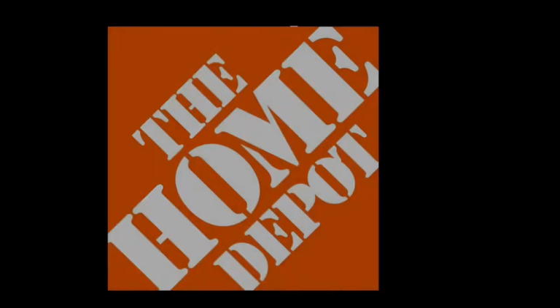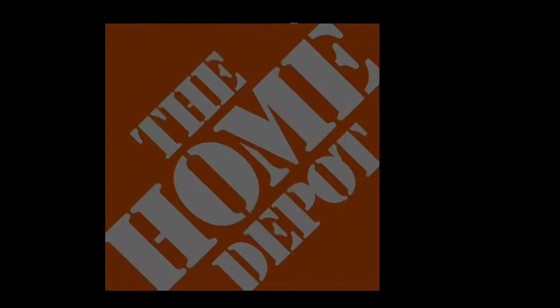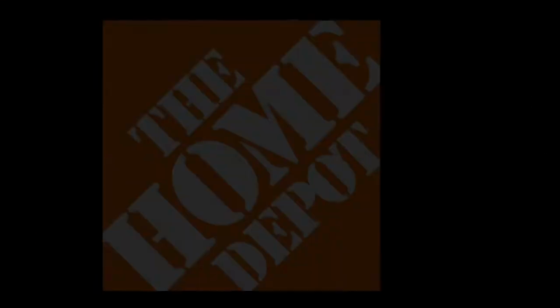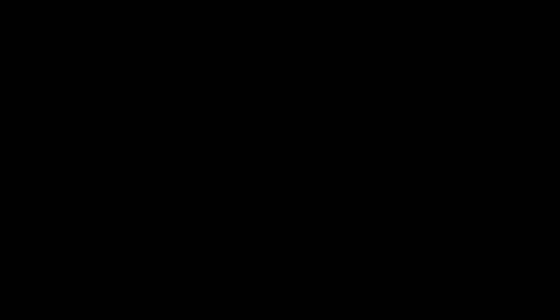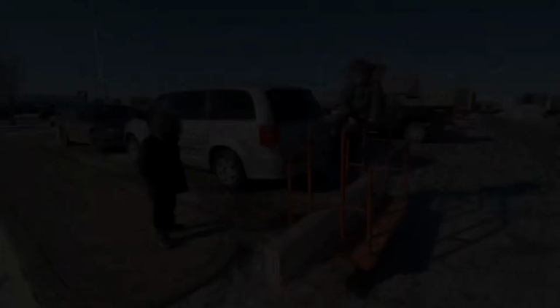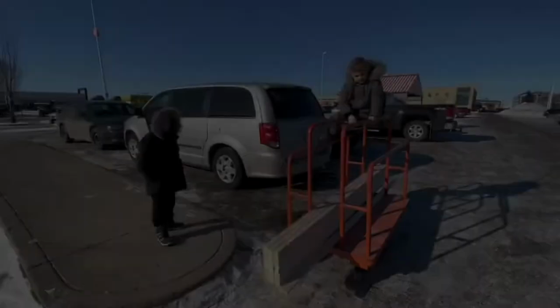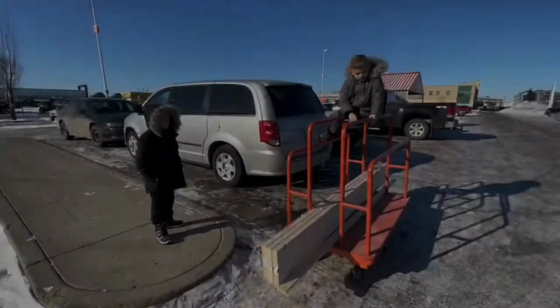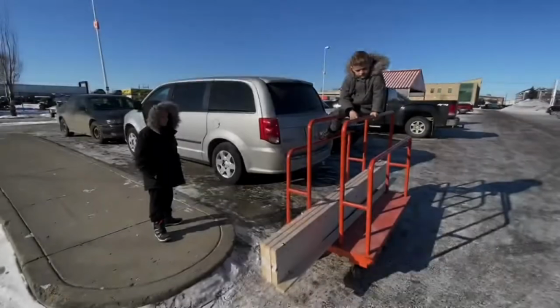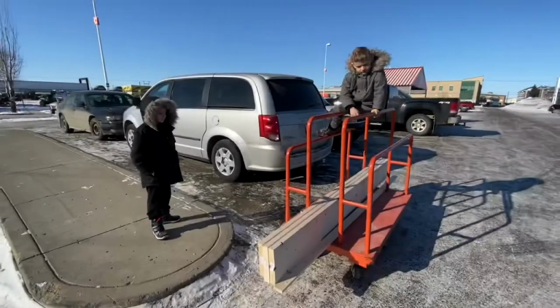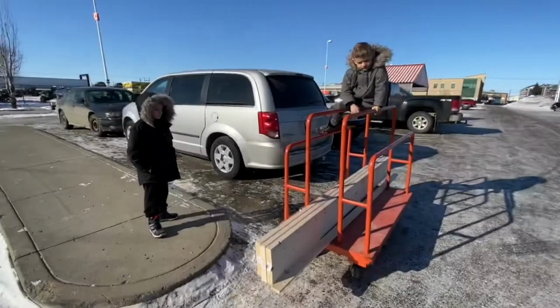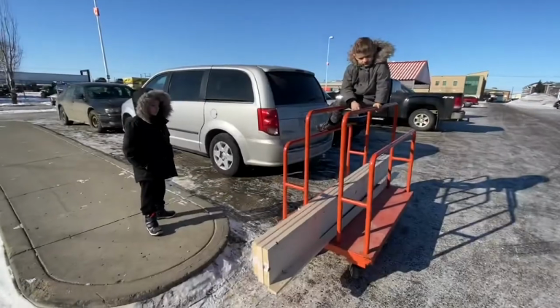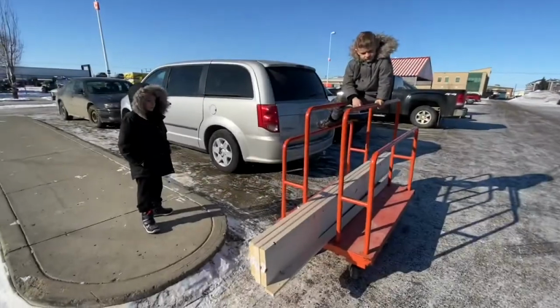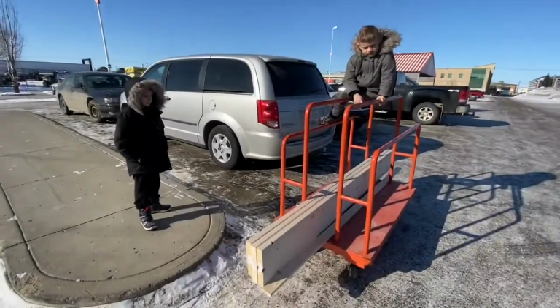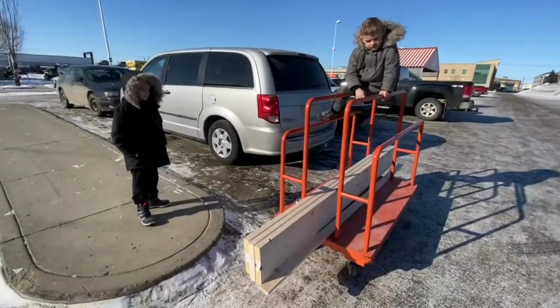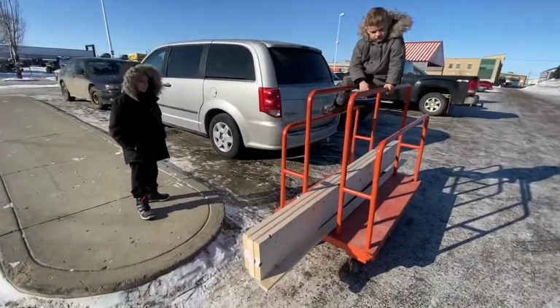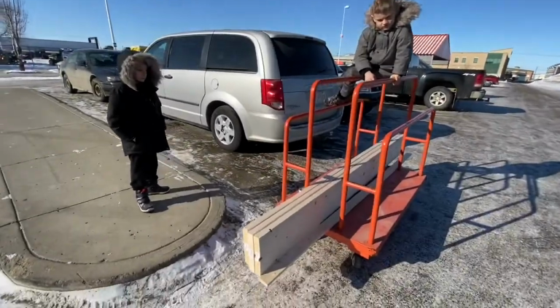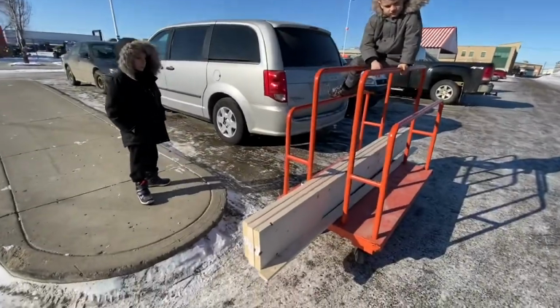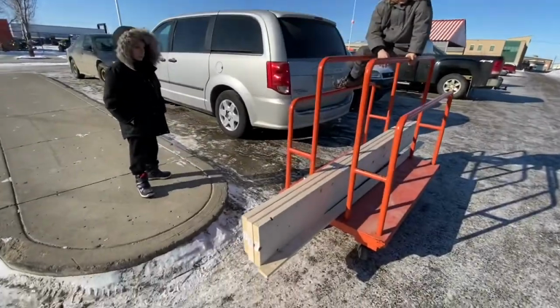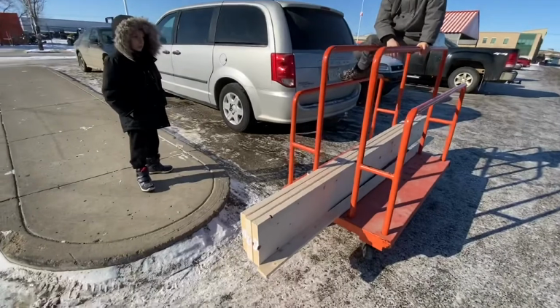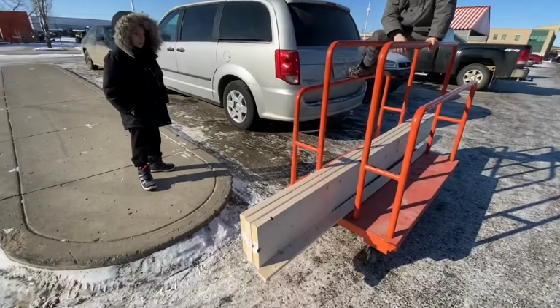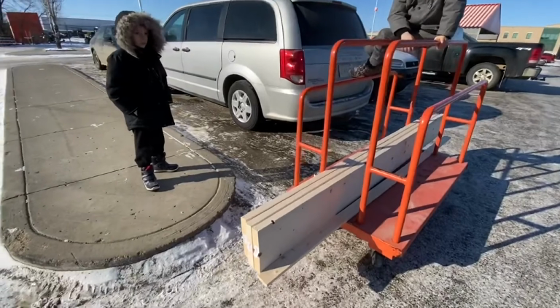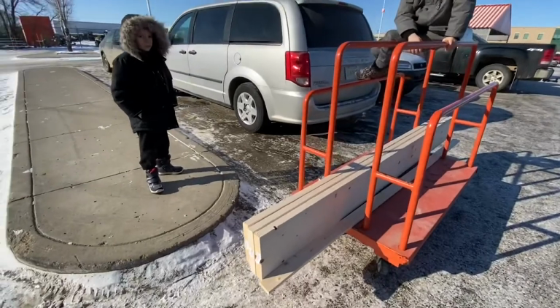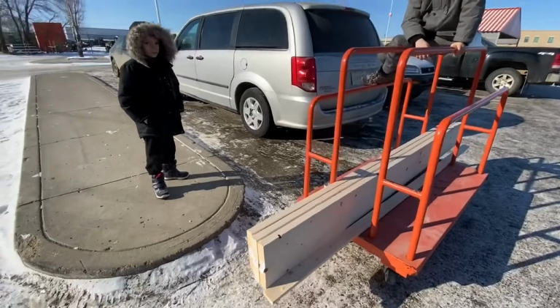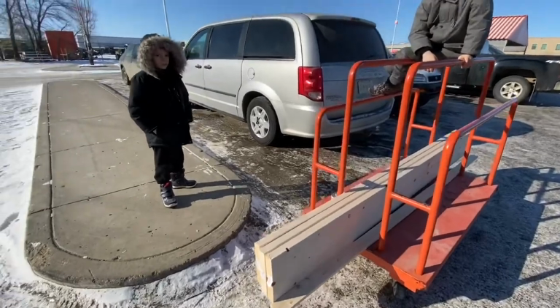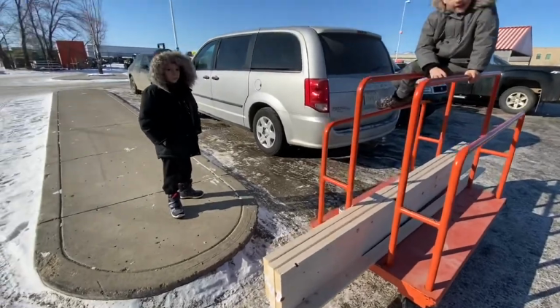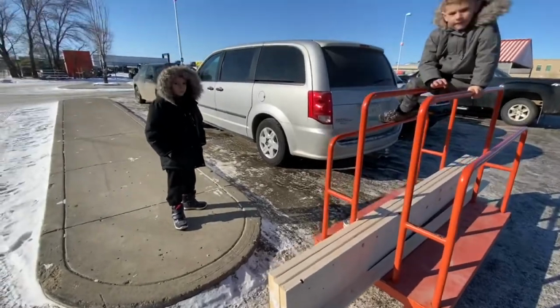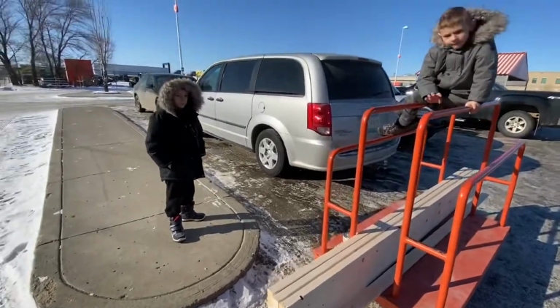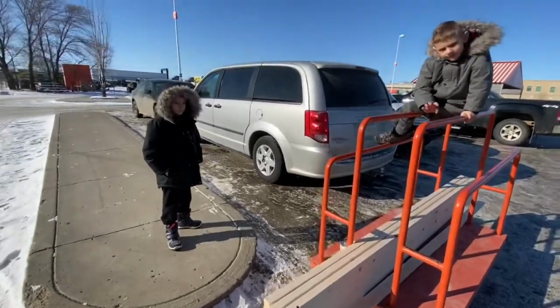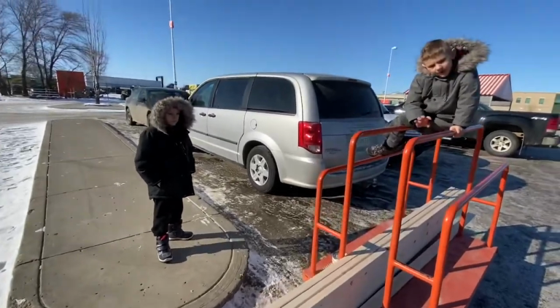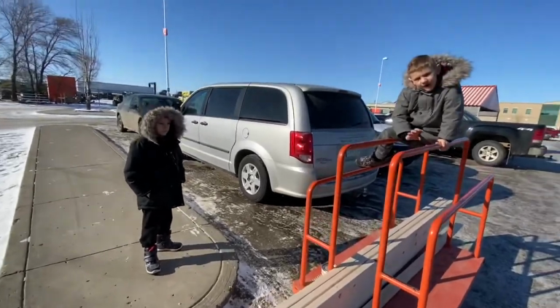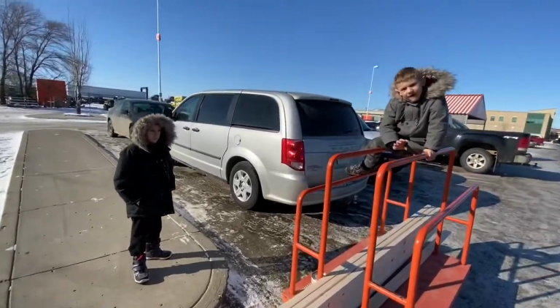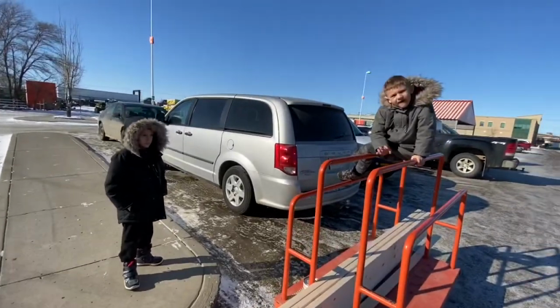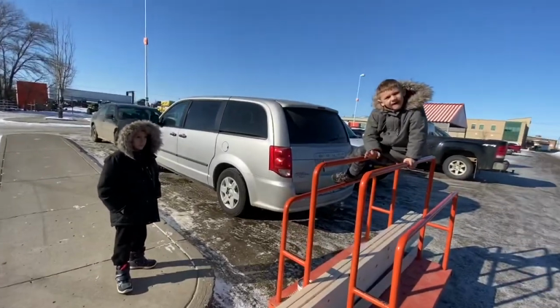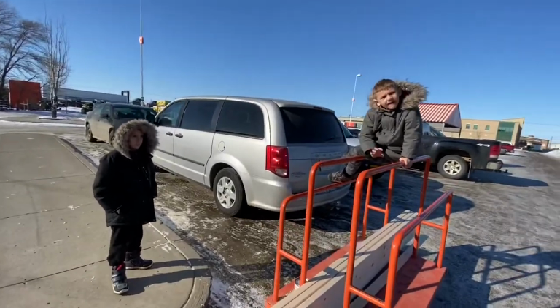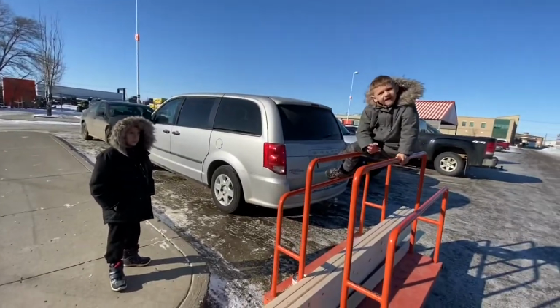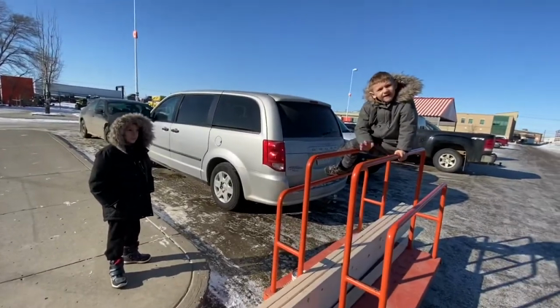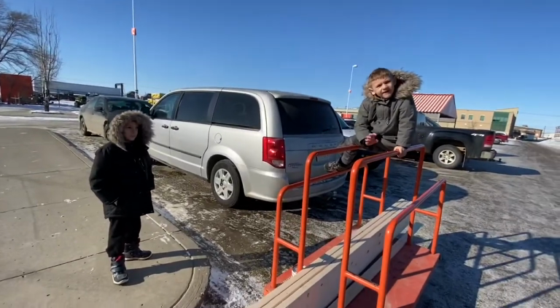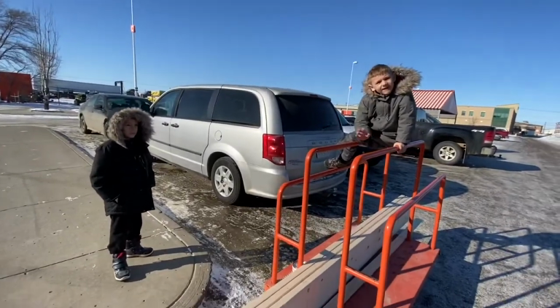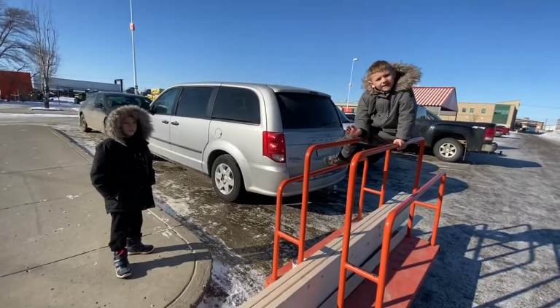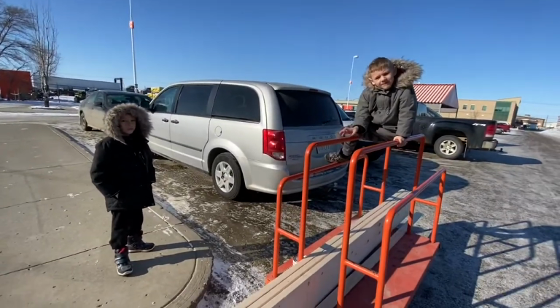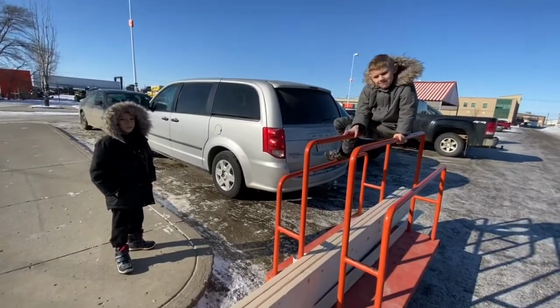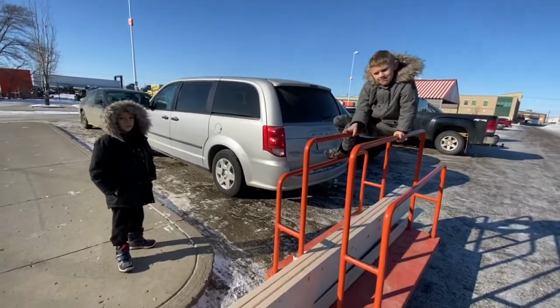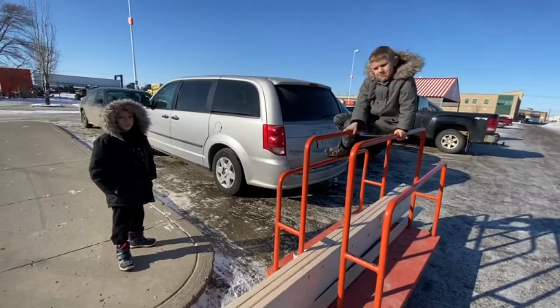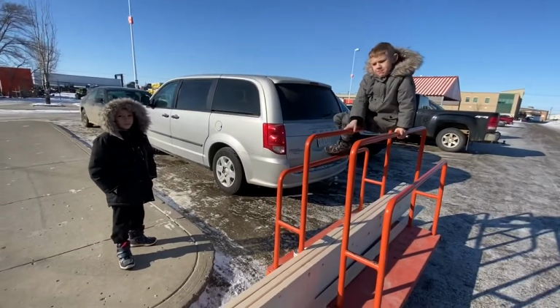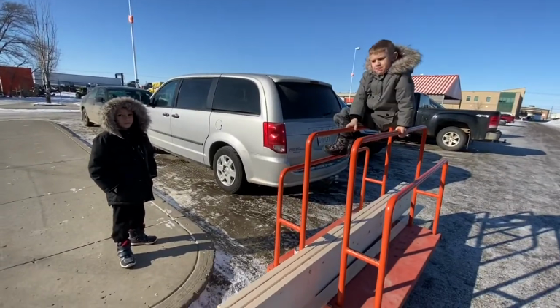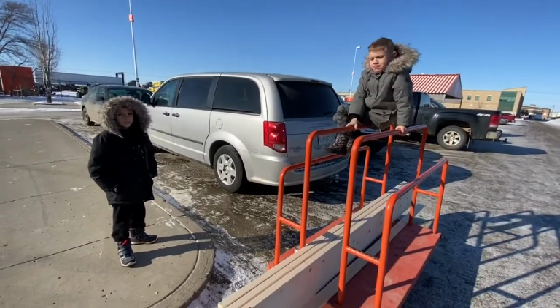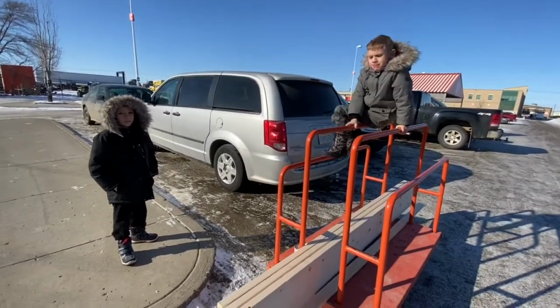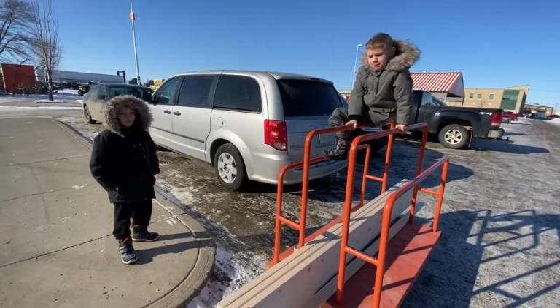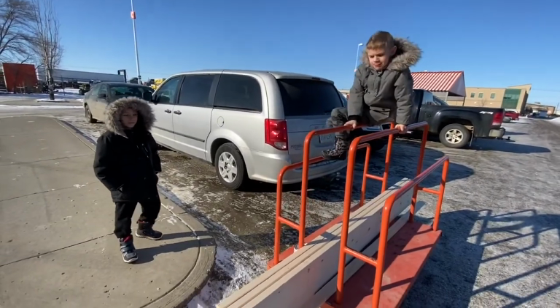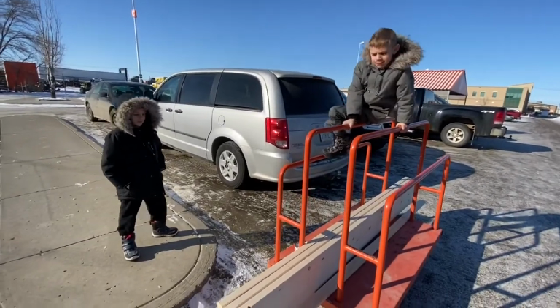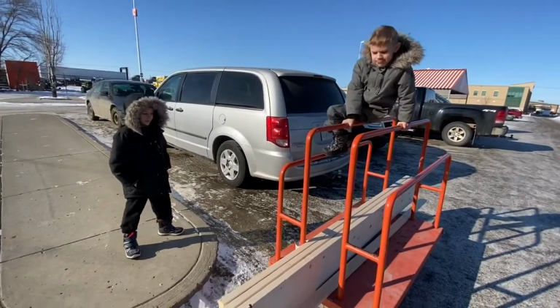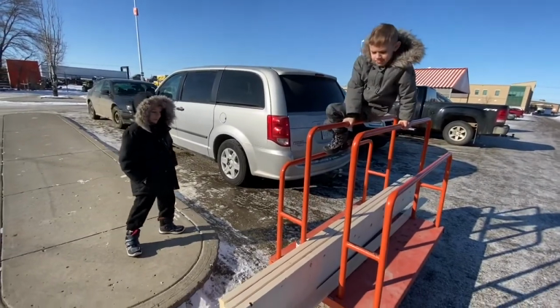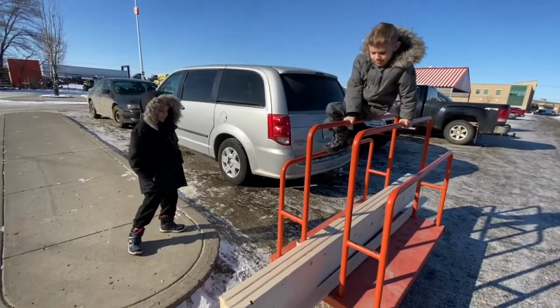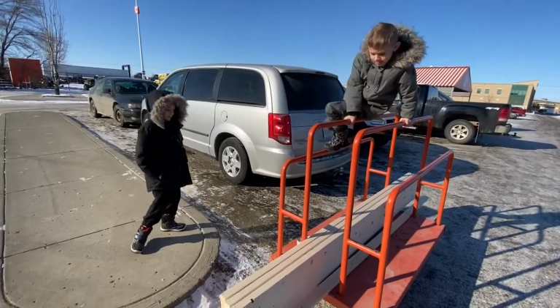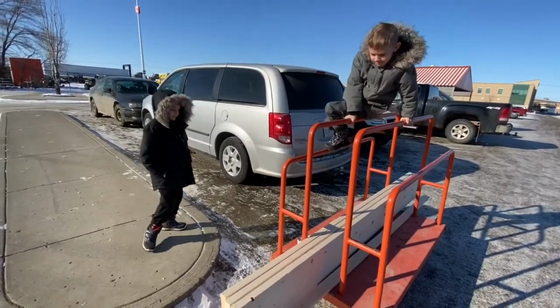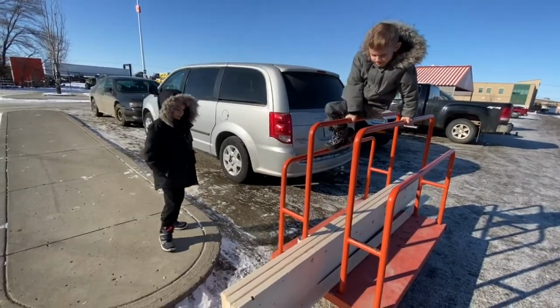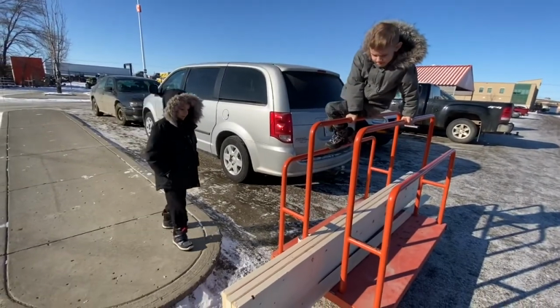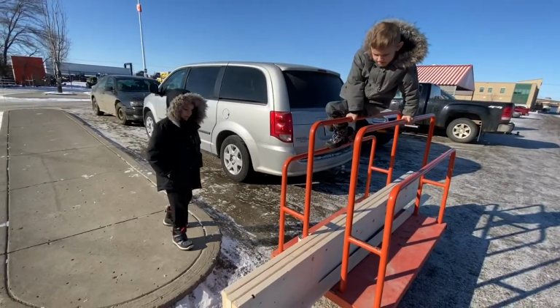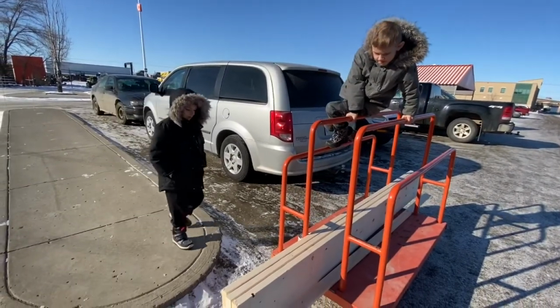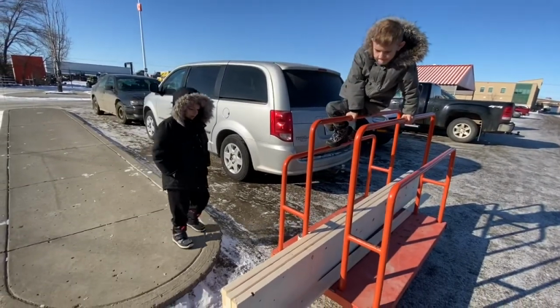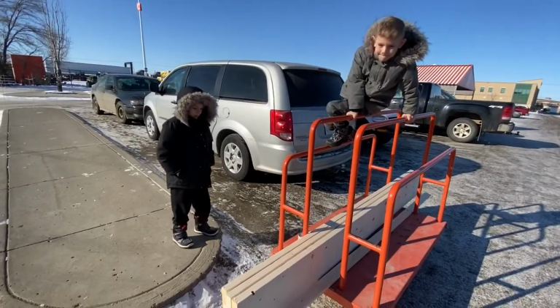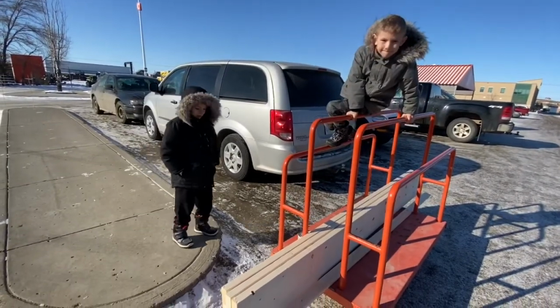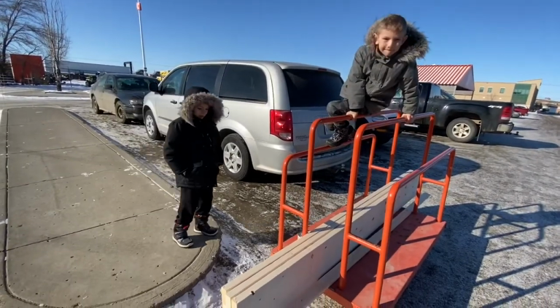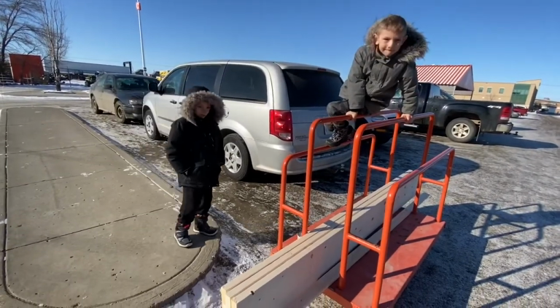We just picked up some boards so that we can make a bar top for the barrels.